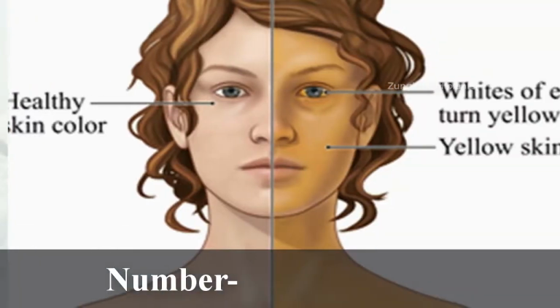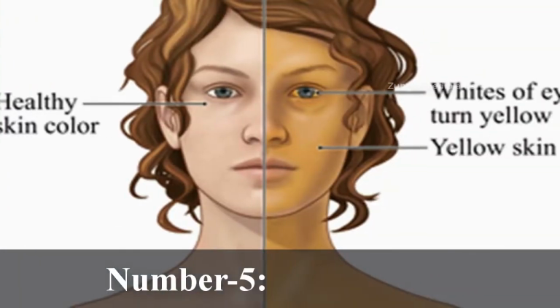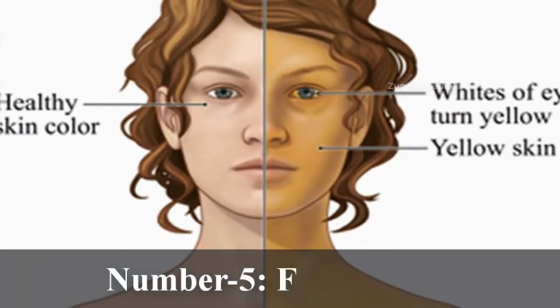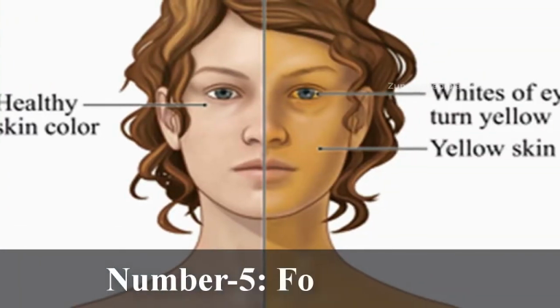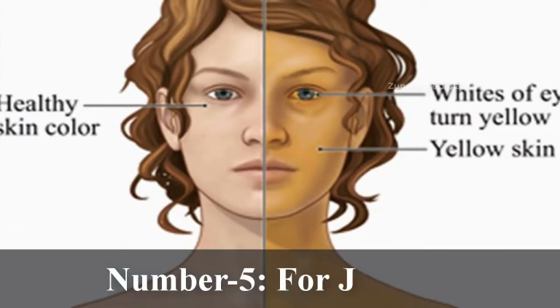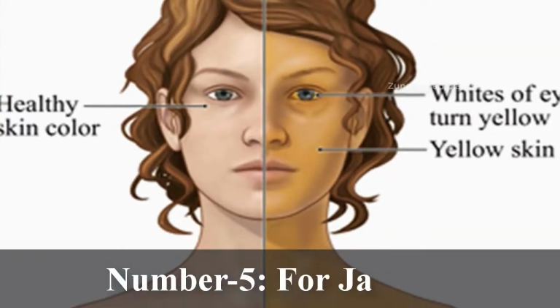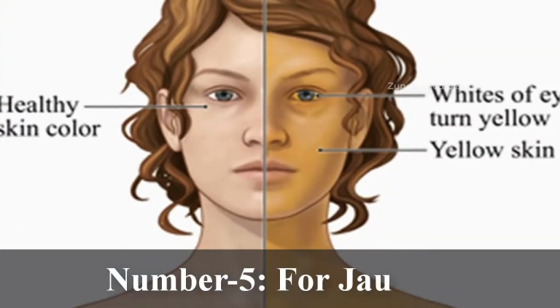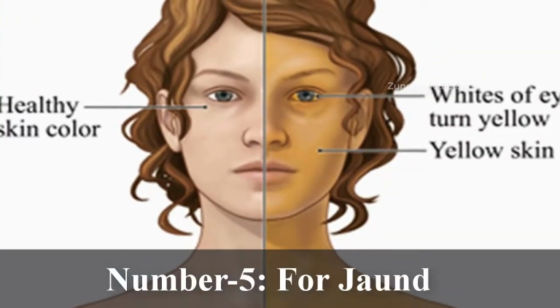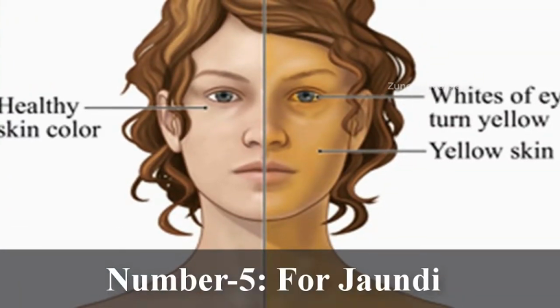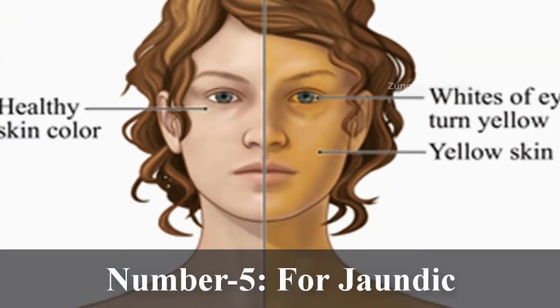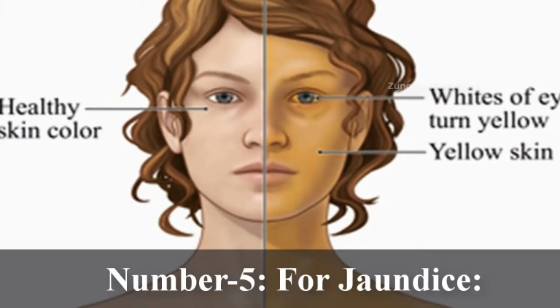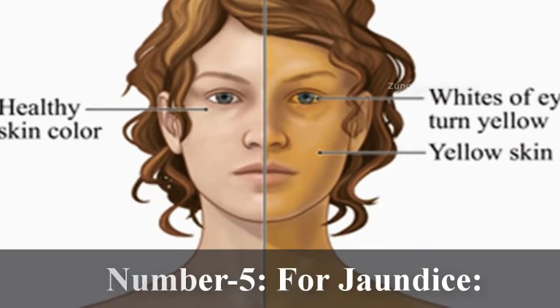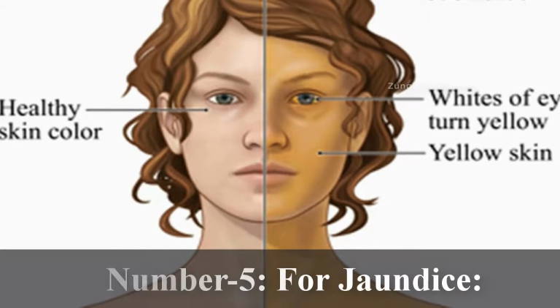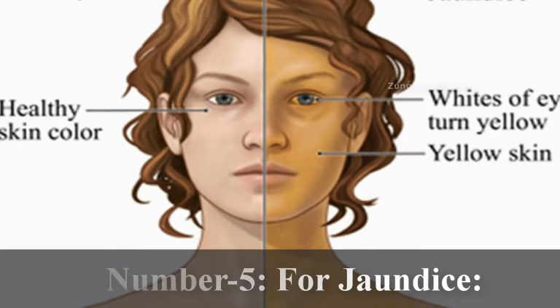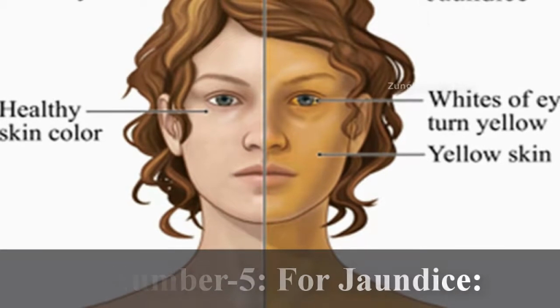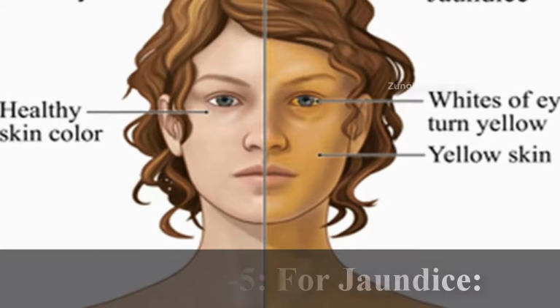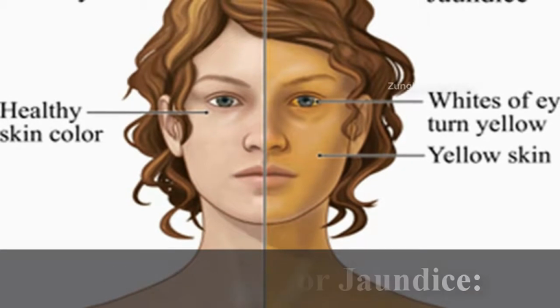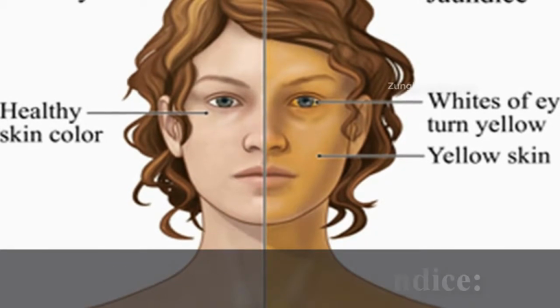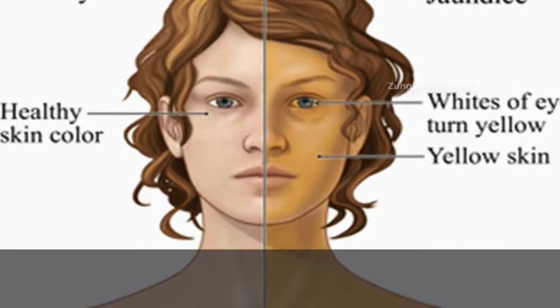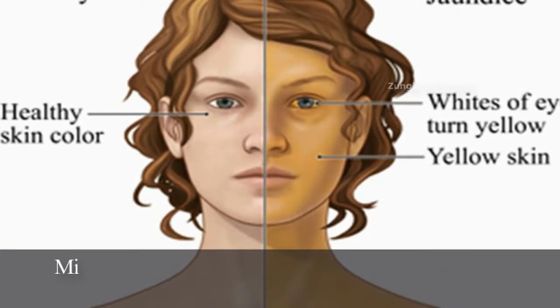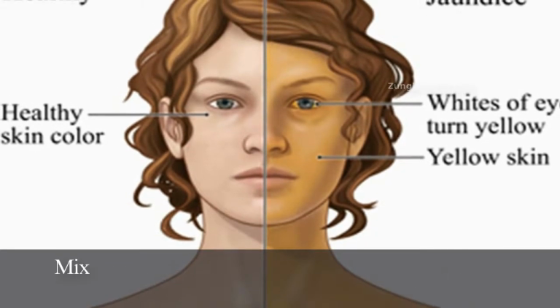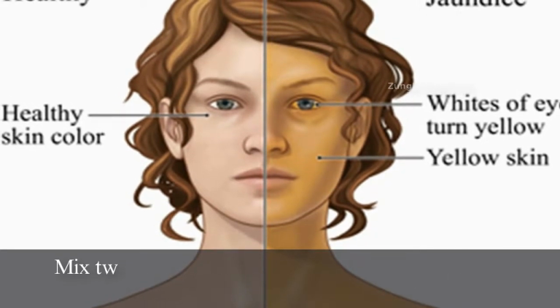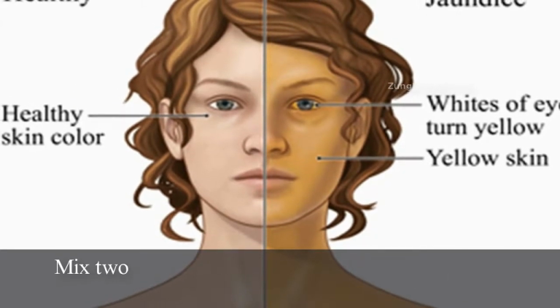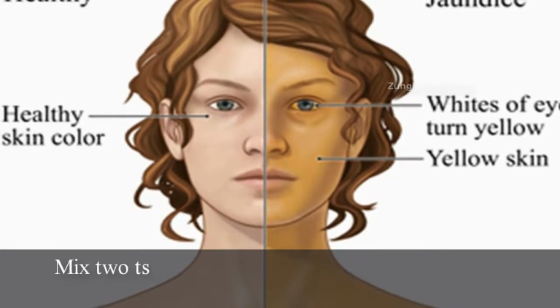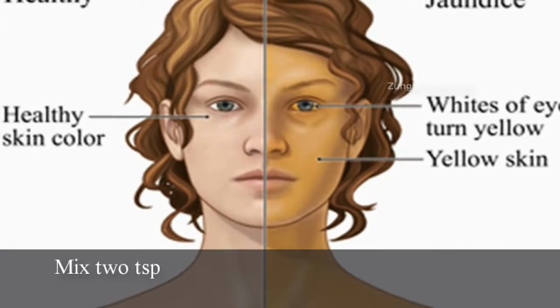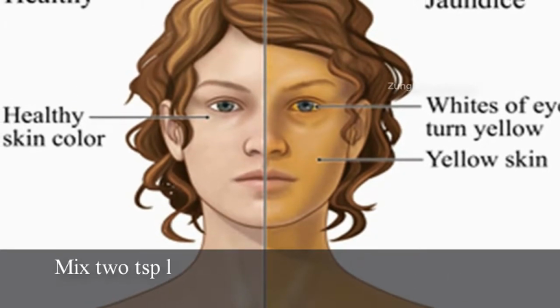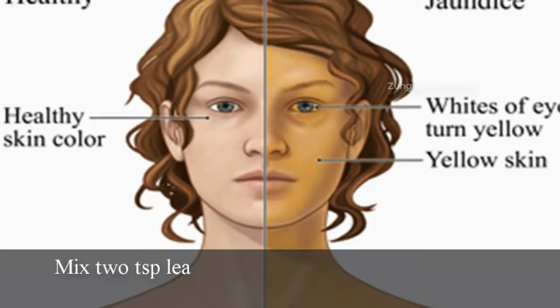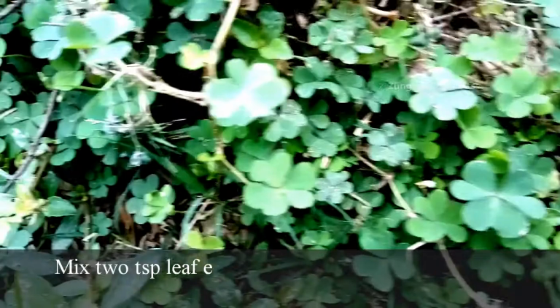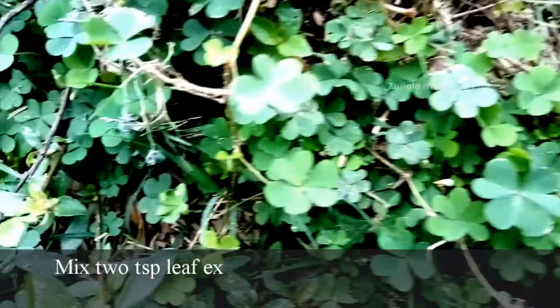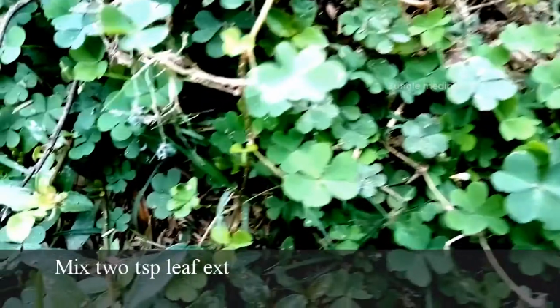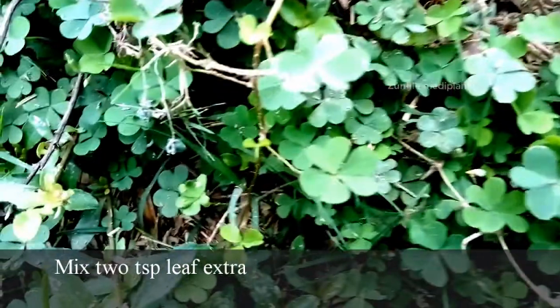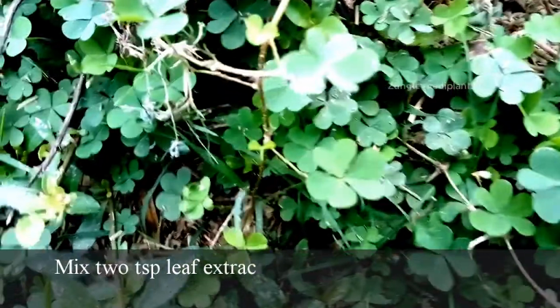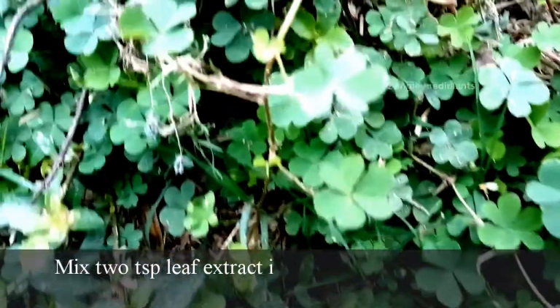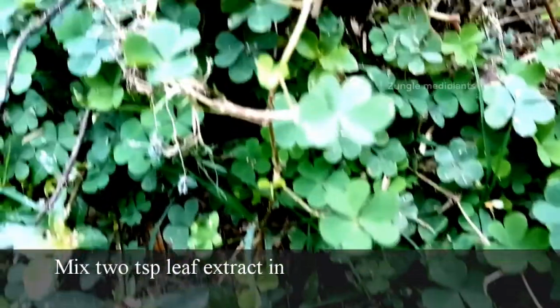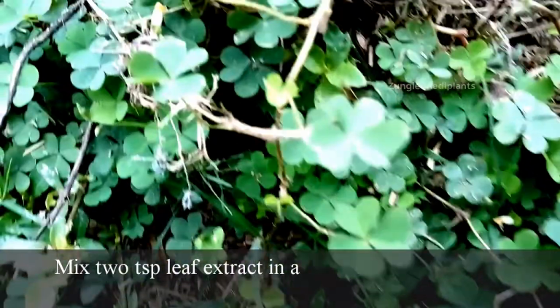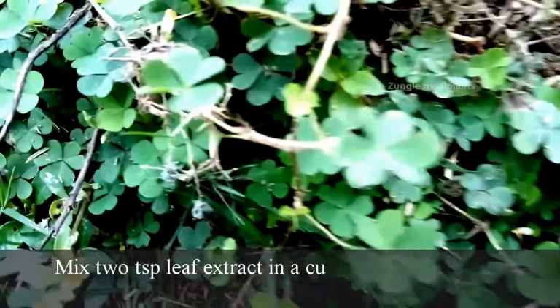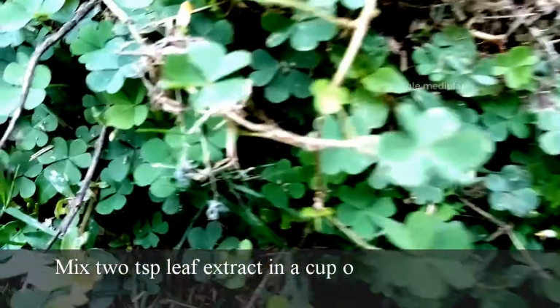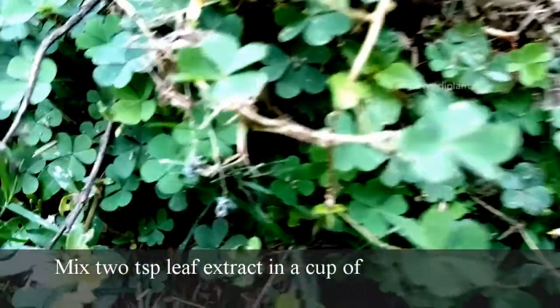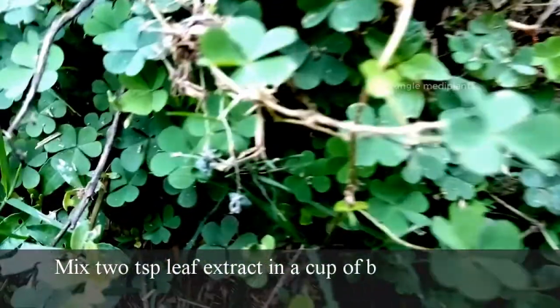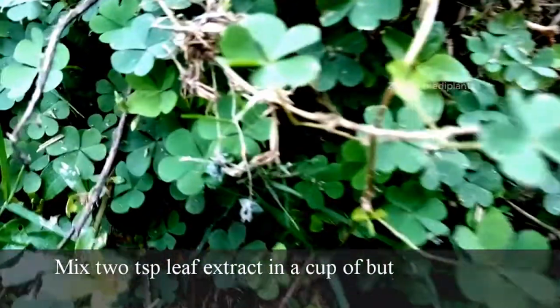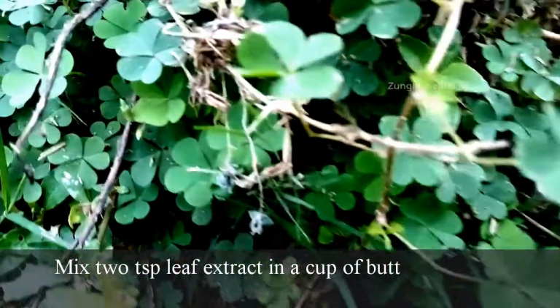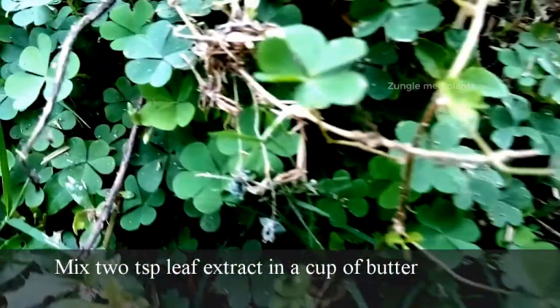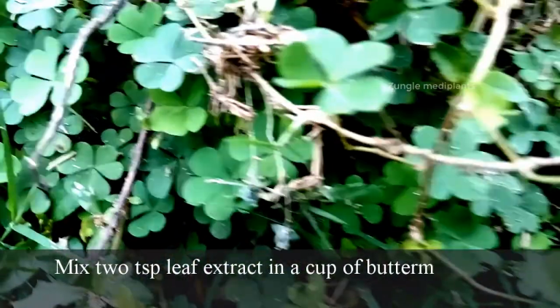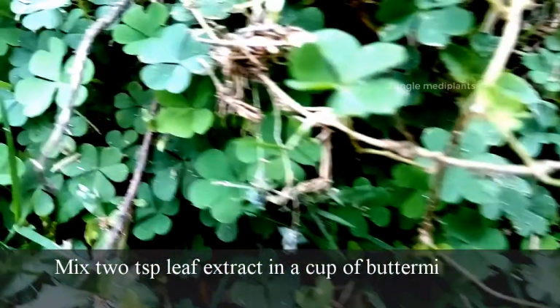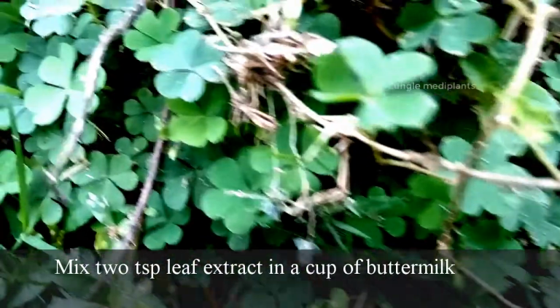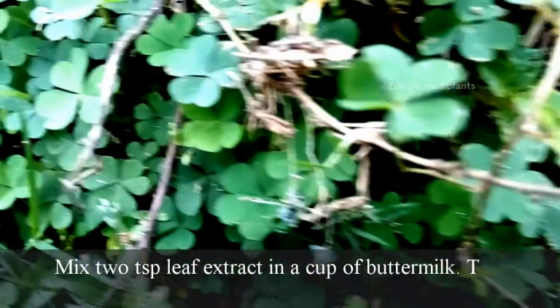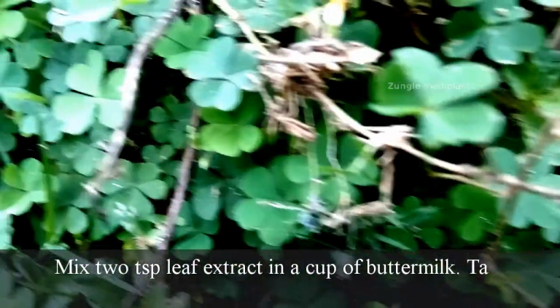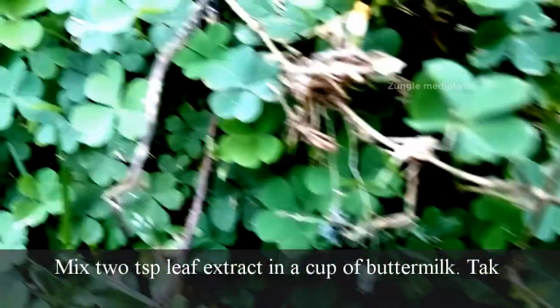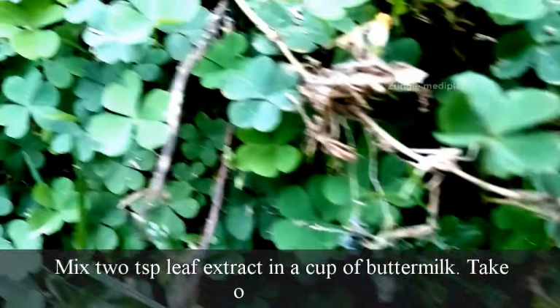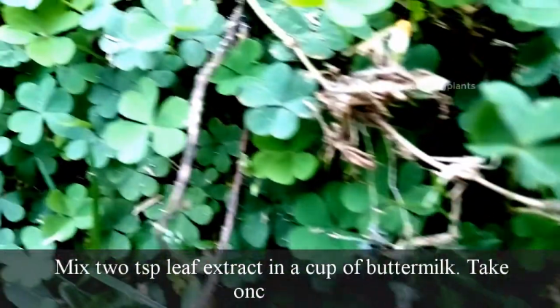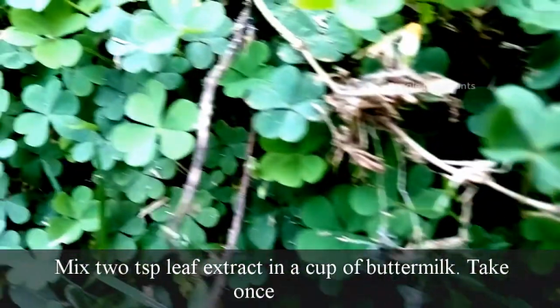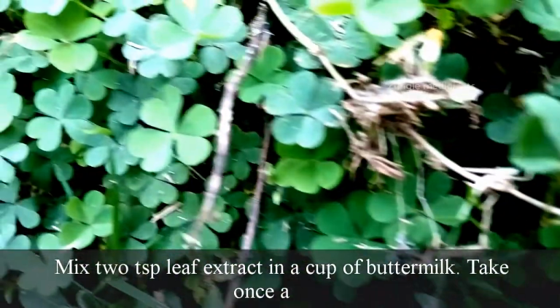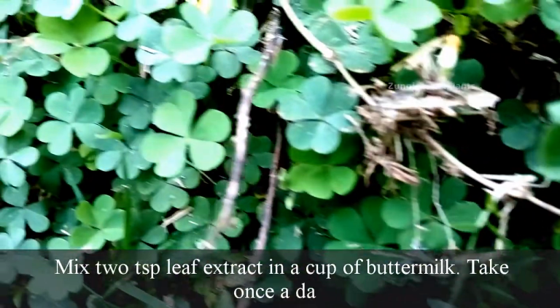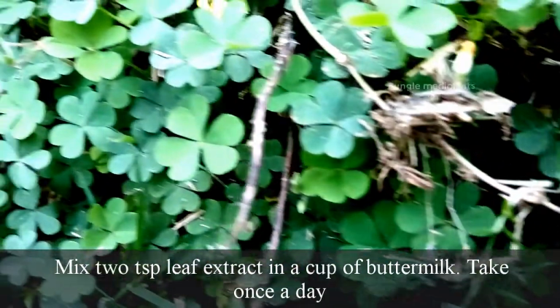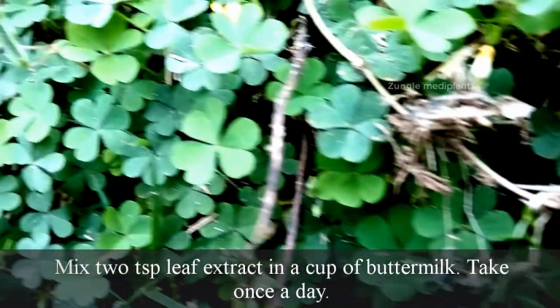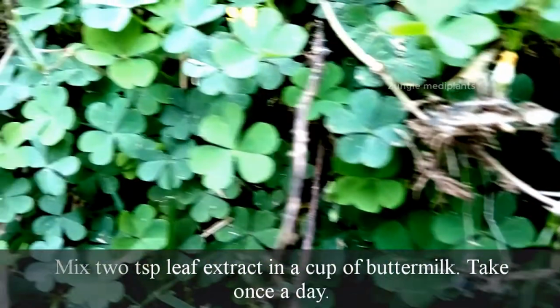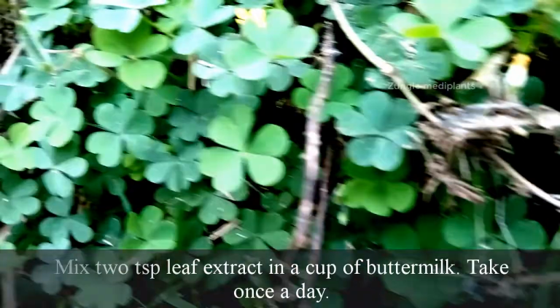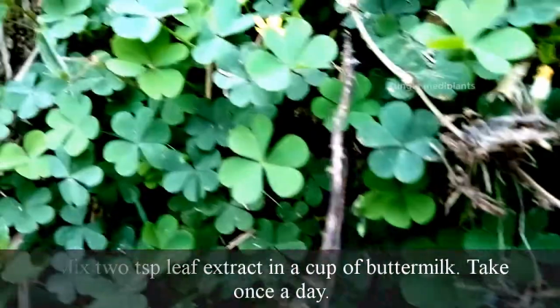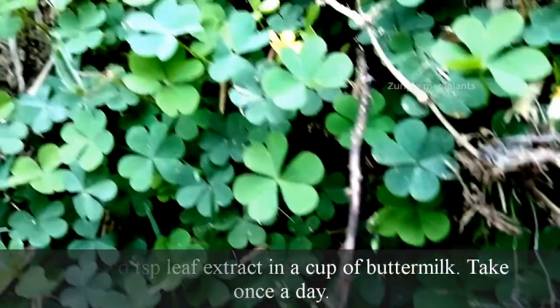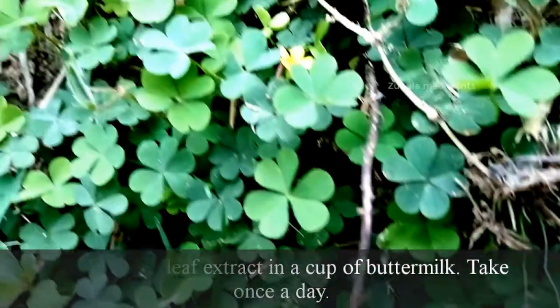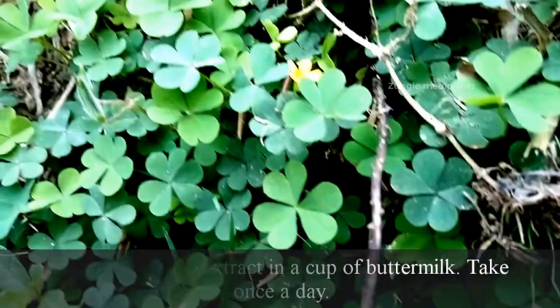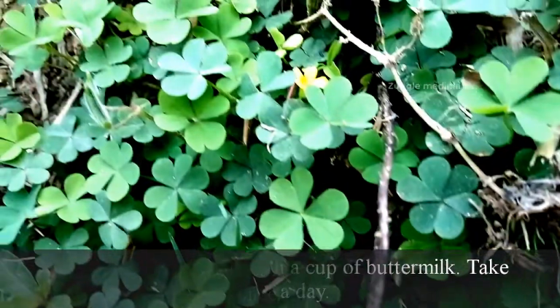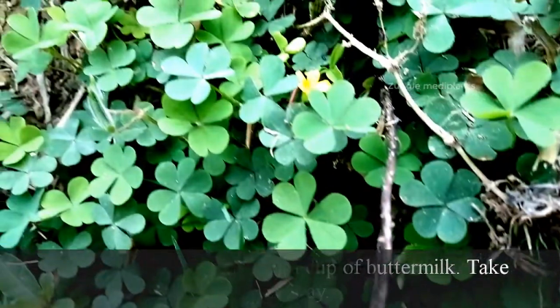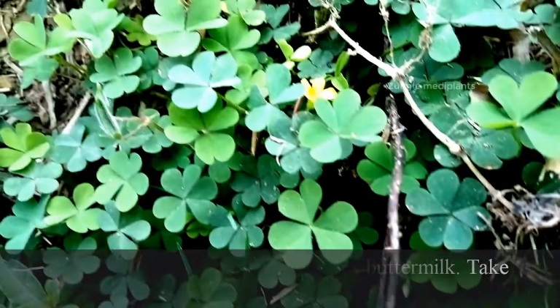Number 5. For jaundice: Mix two teaspoons of leaf extract in a cup of buttermilk and take once a day.